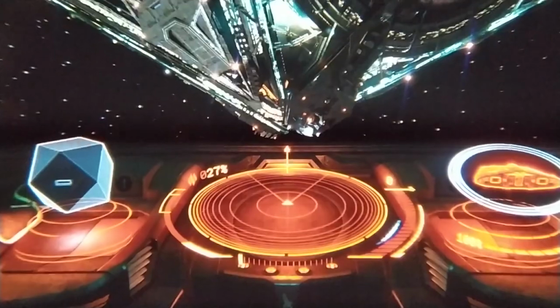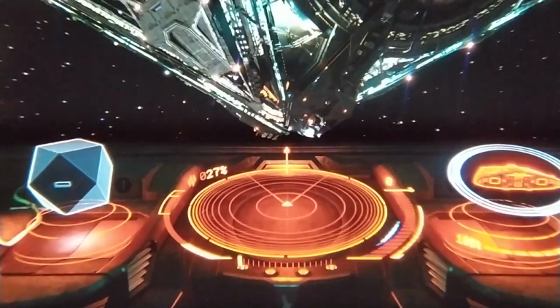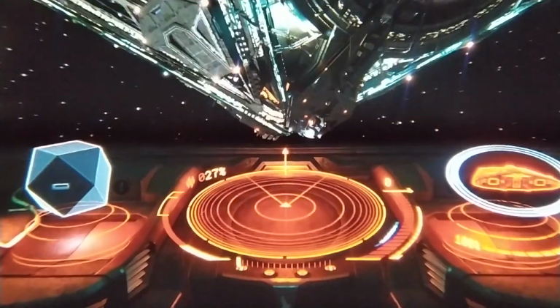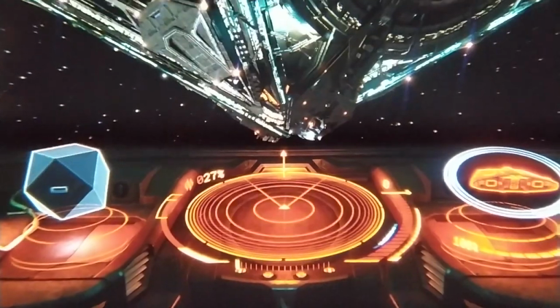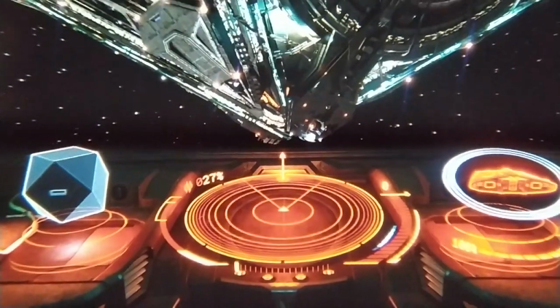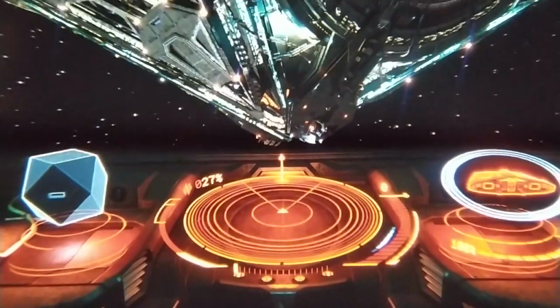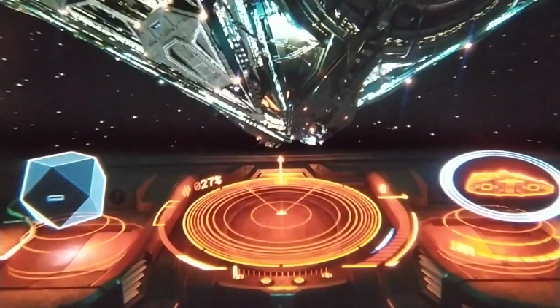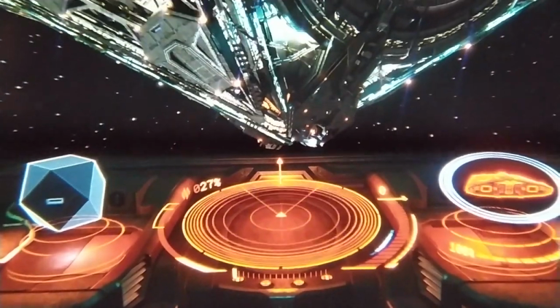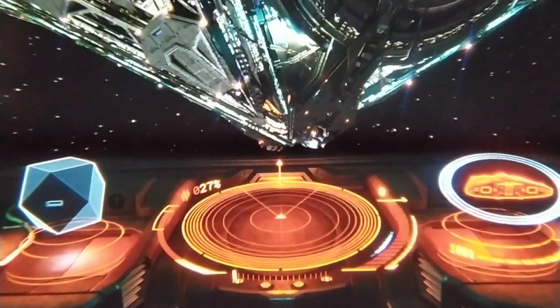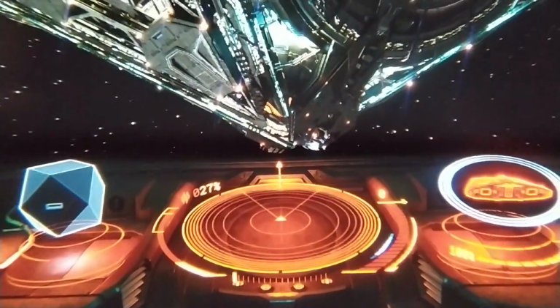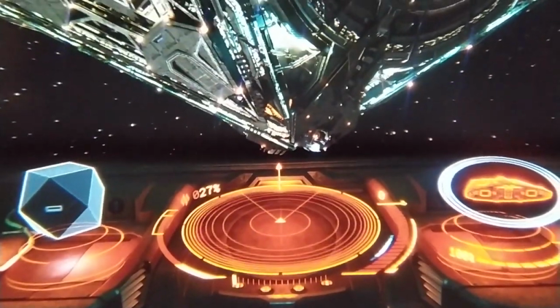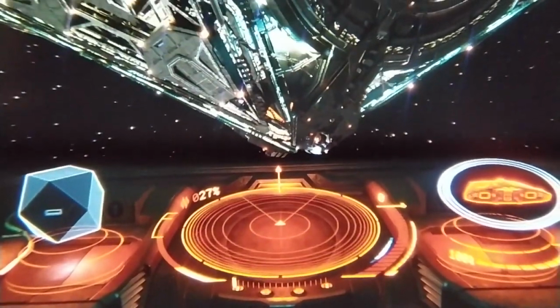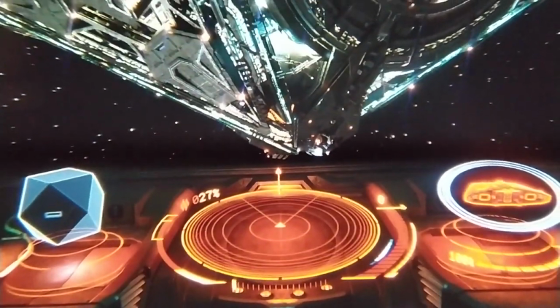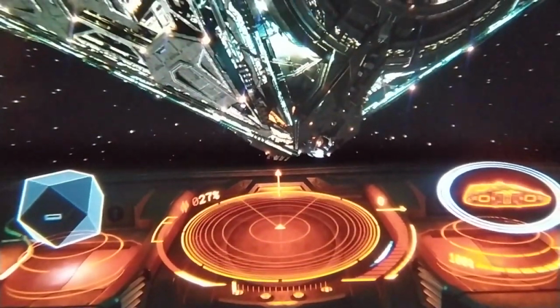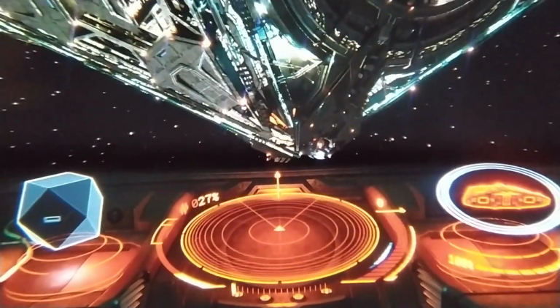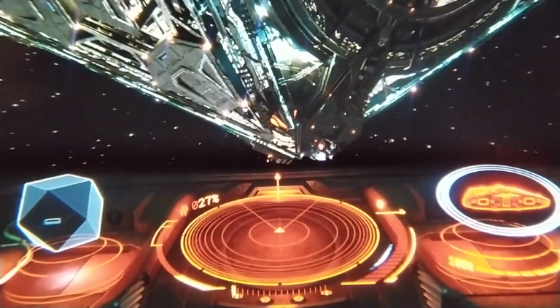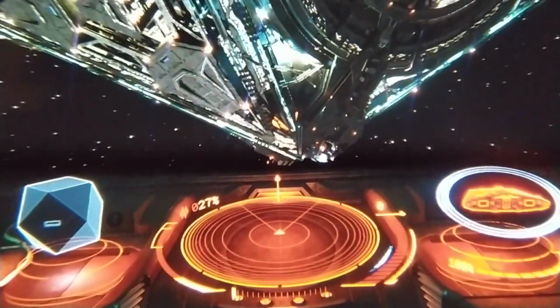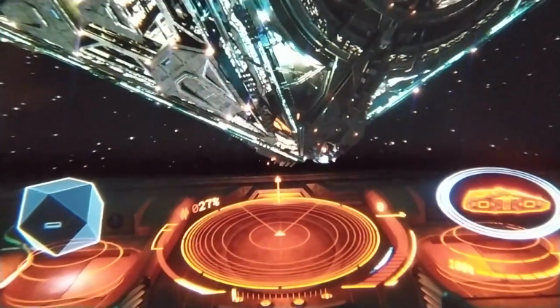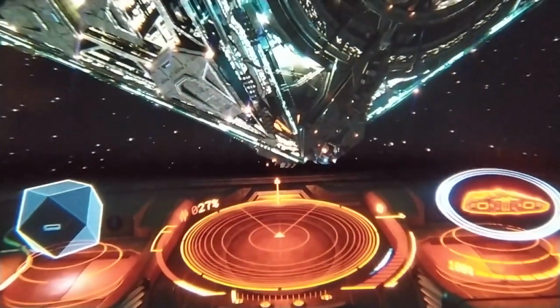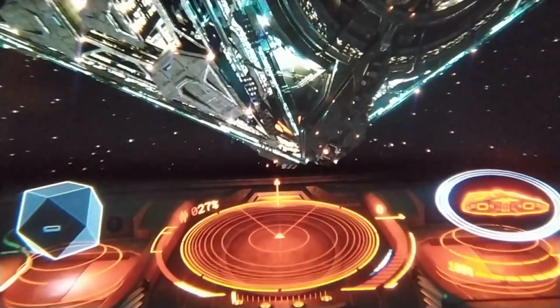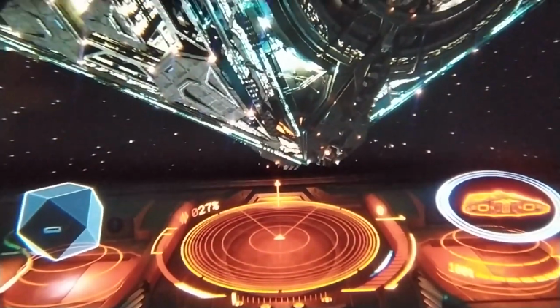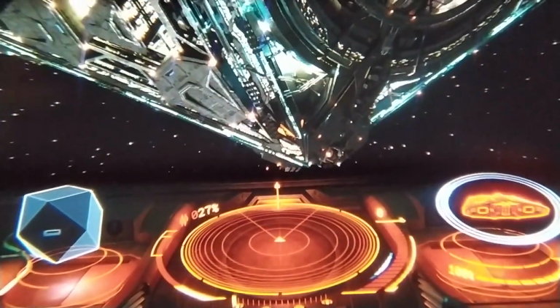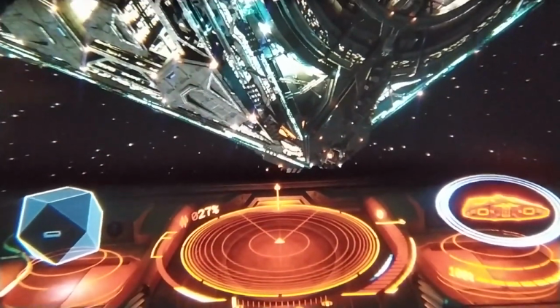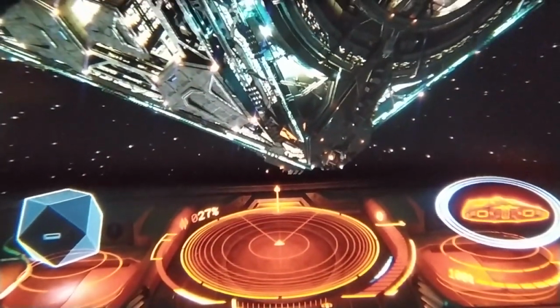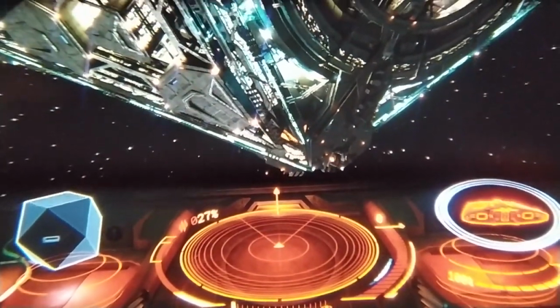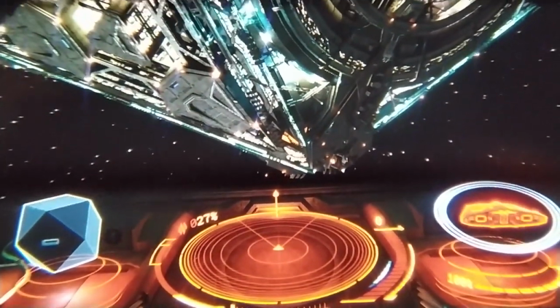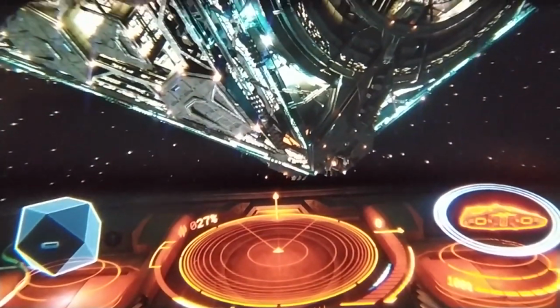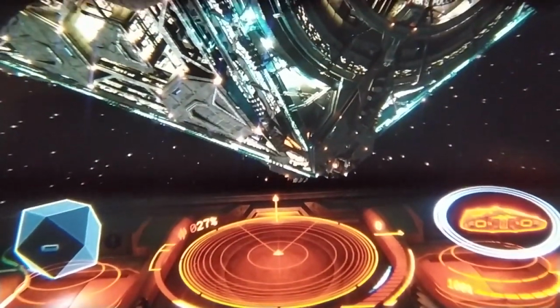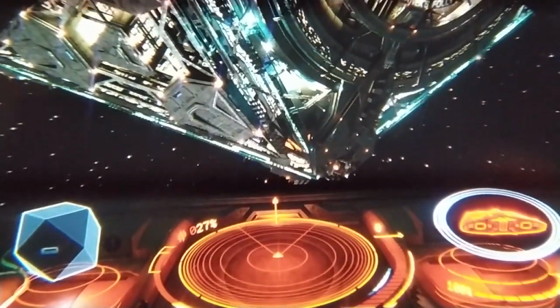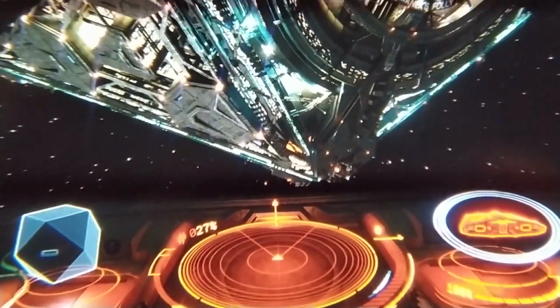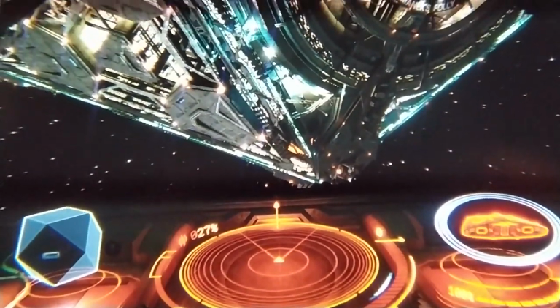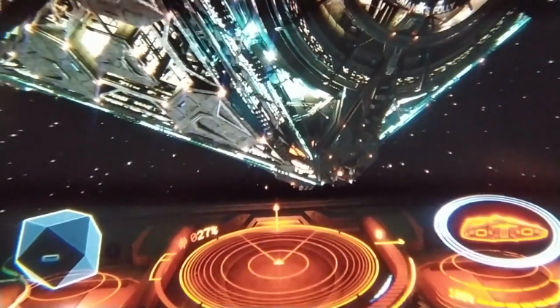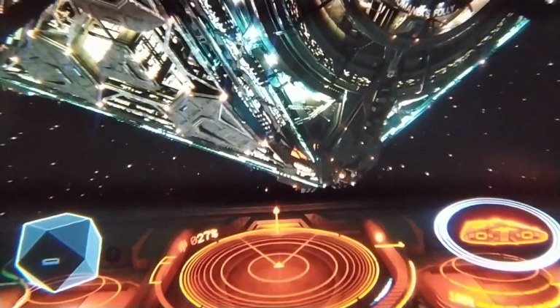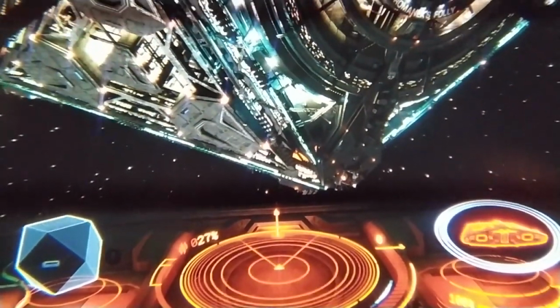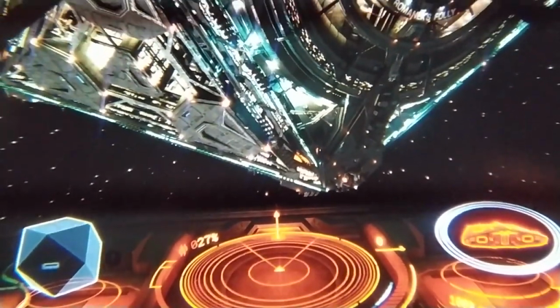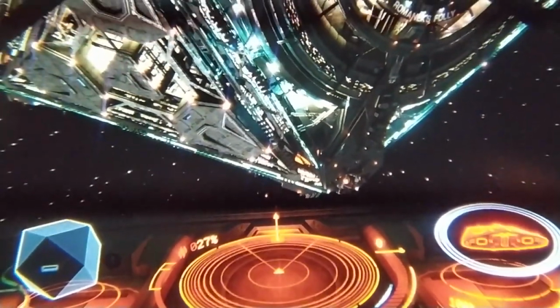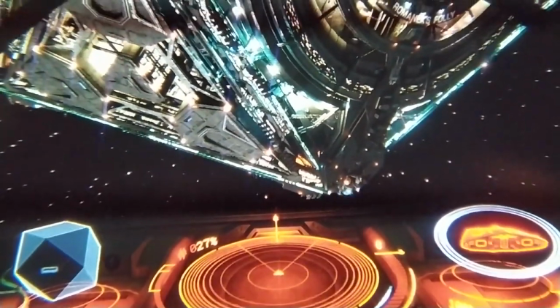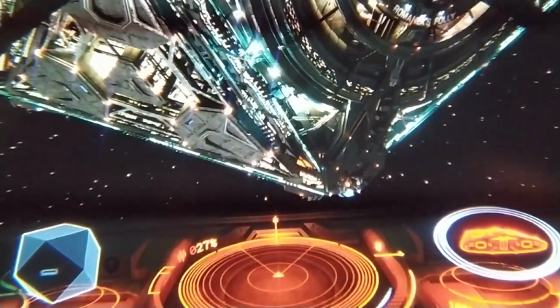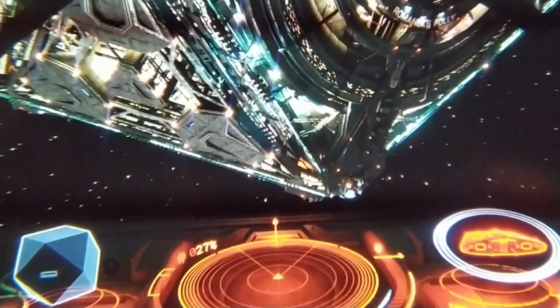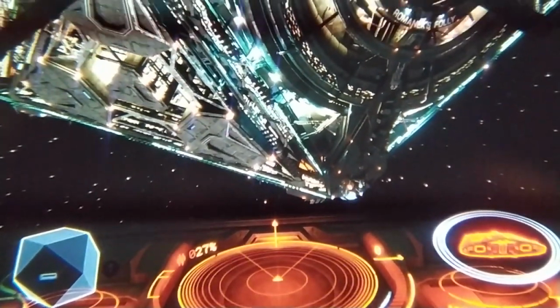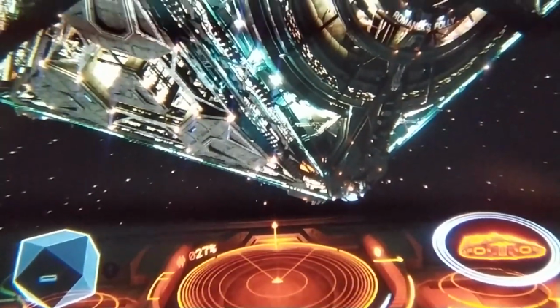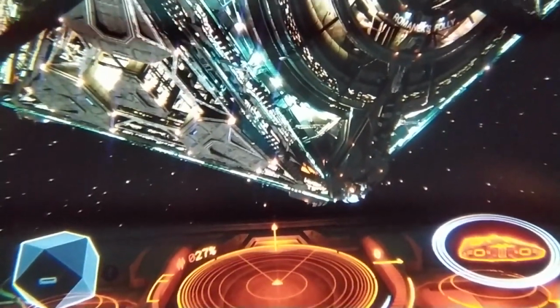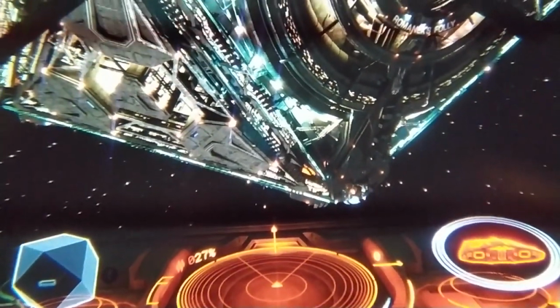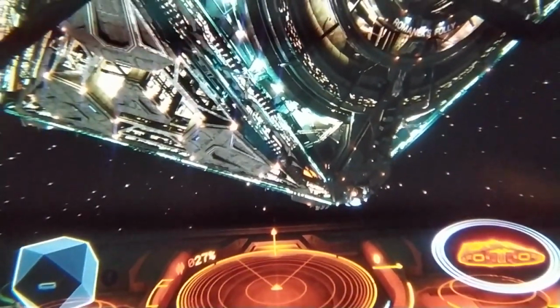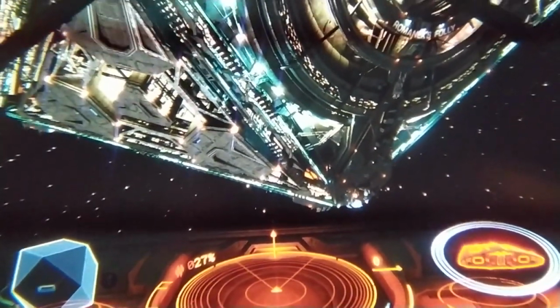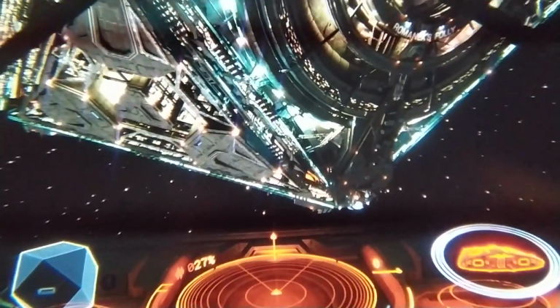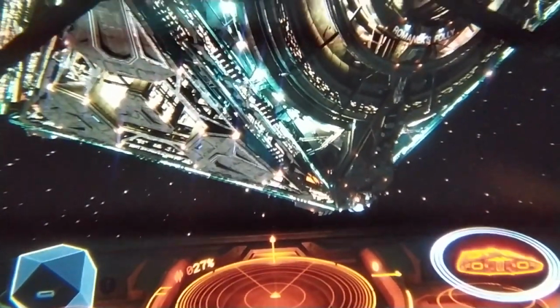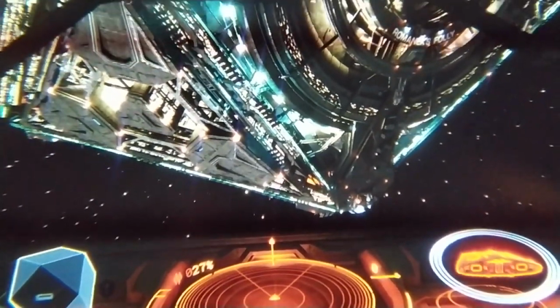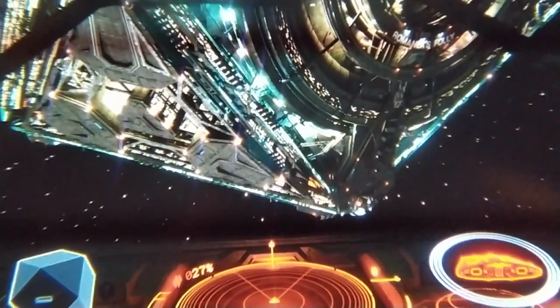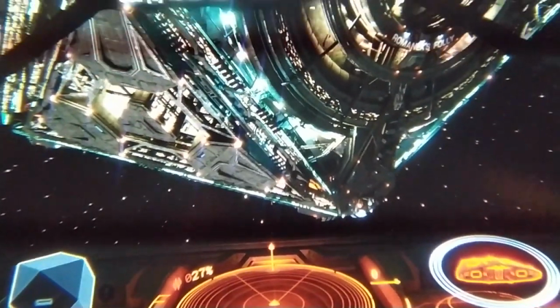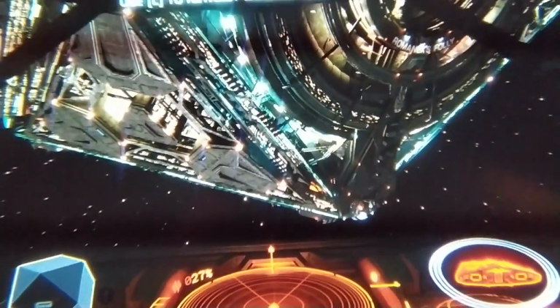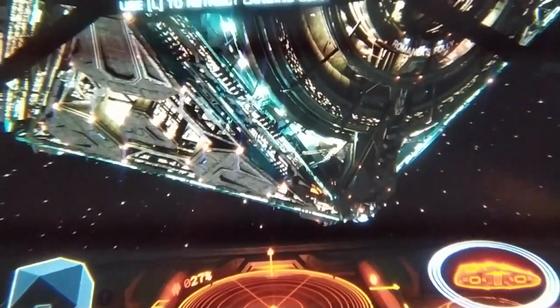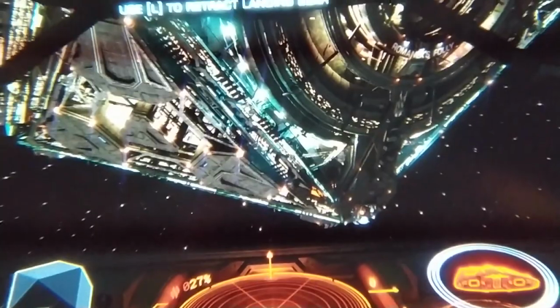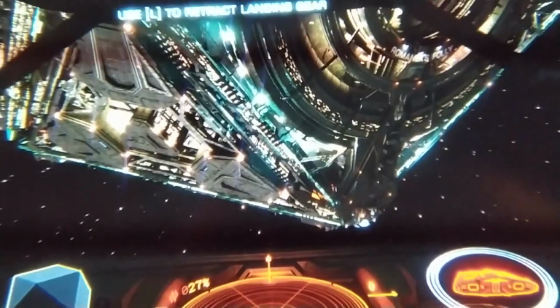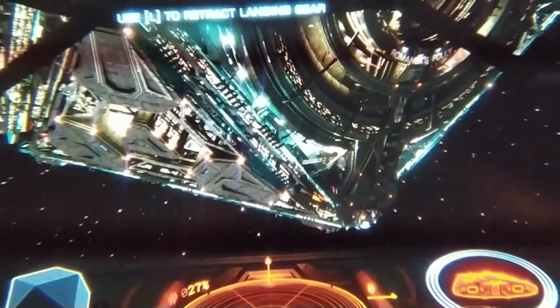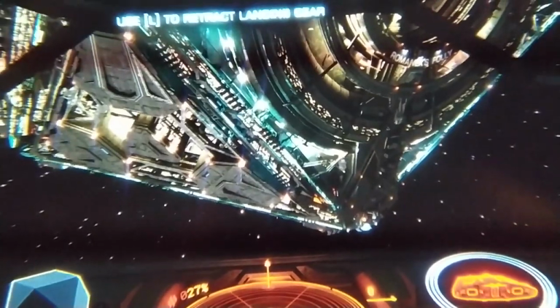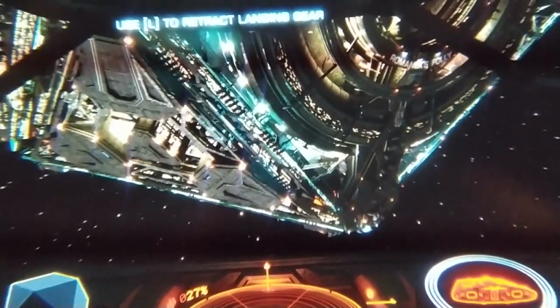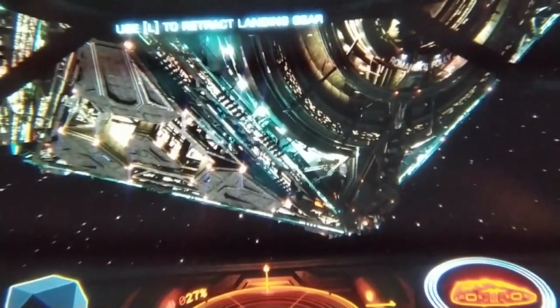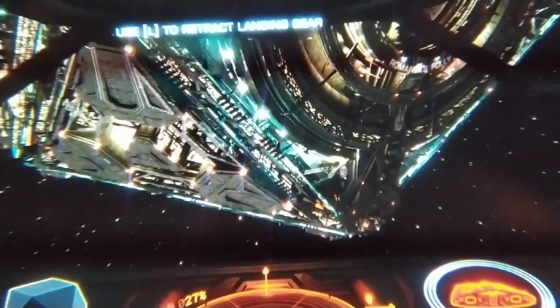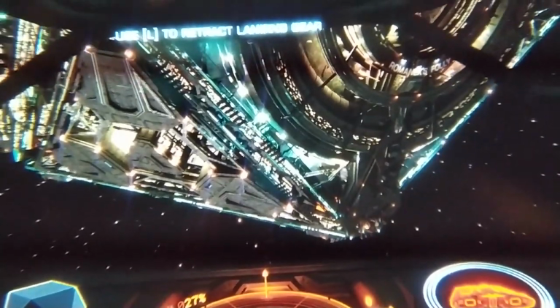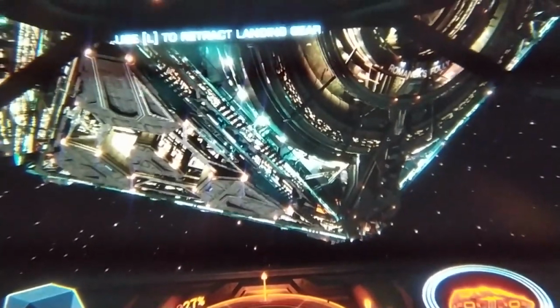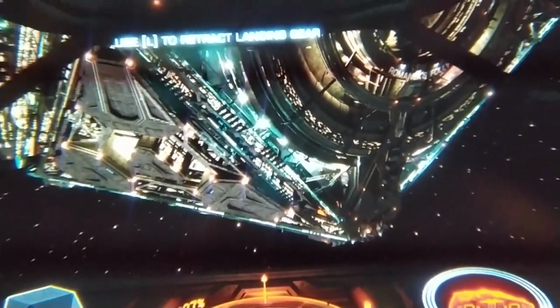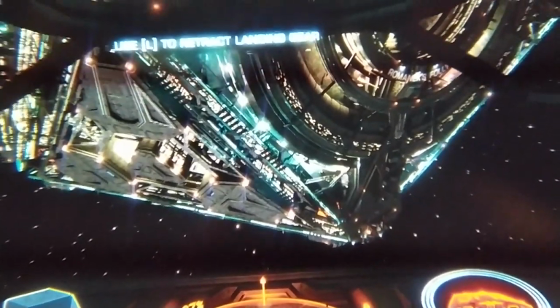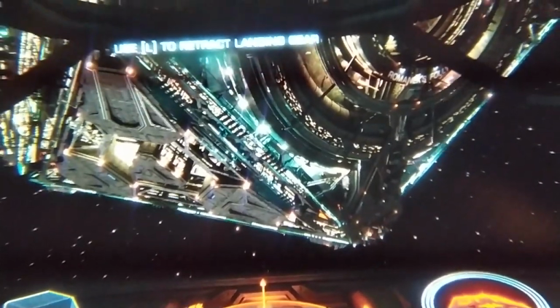This is Elite Dangerous through the lens of the HP Reverb, and I can just tell you it looks stunning.